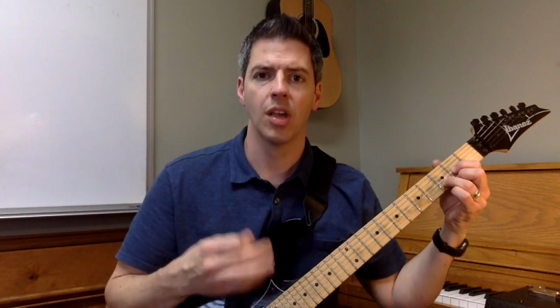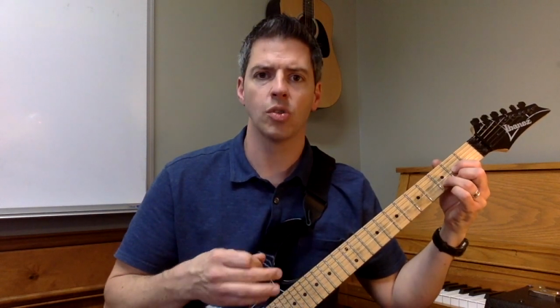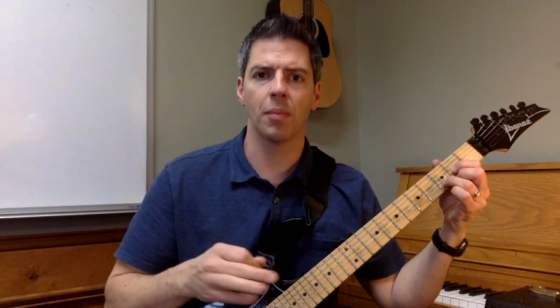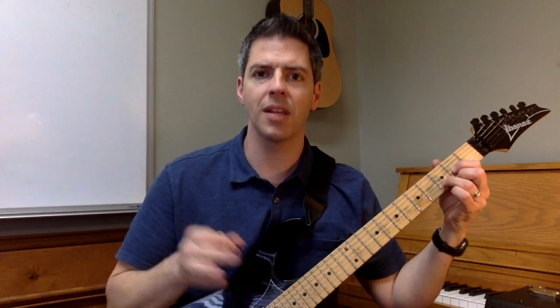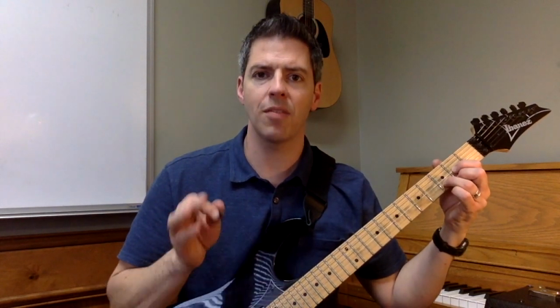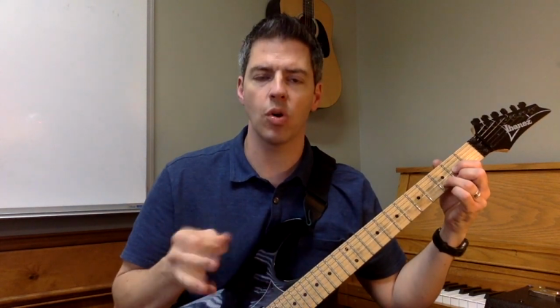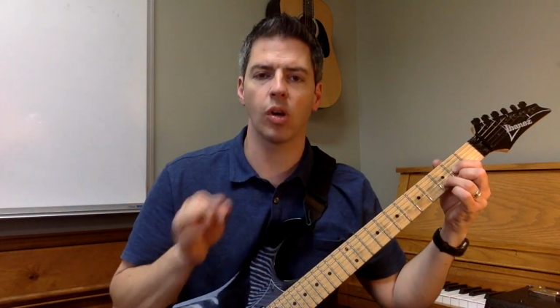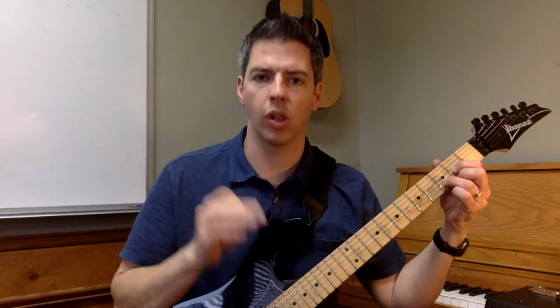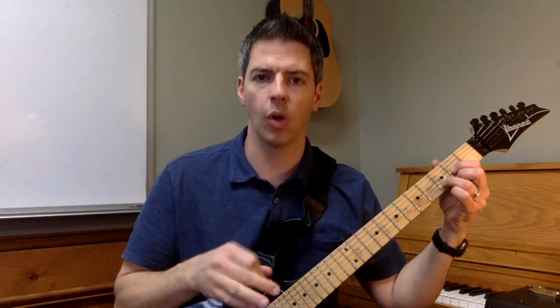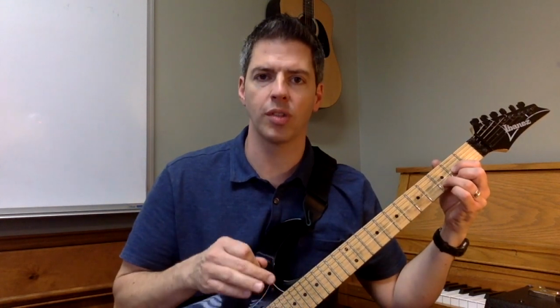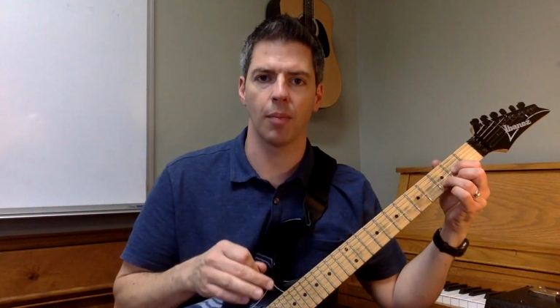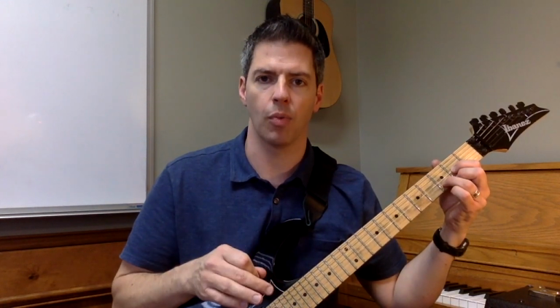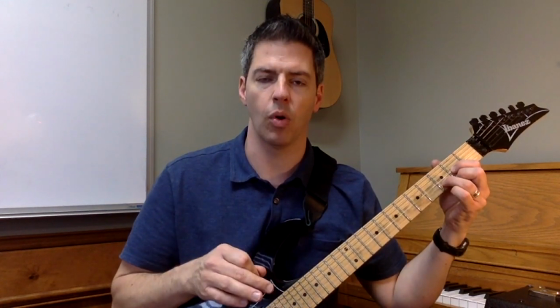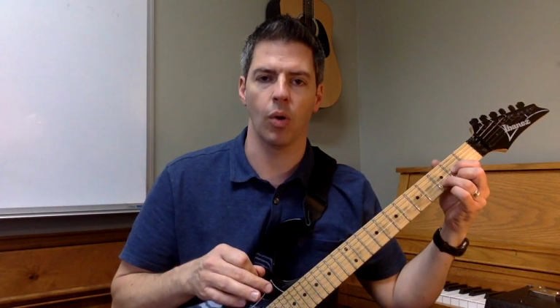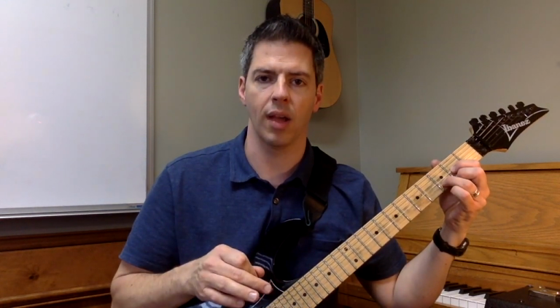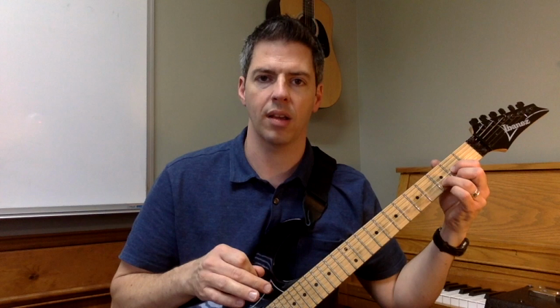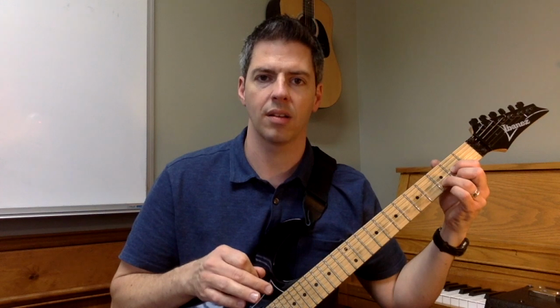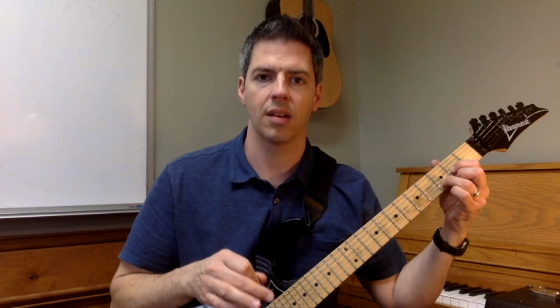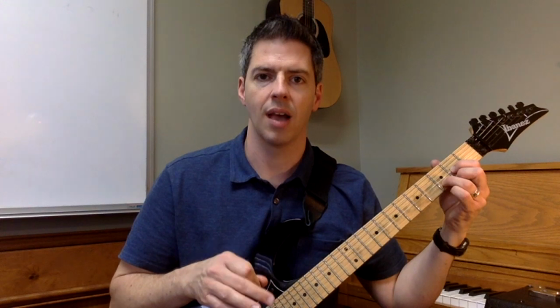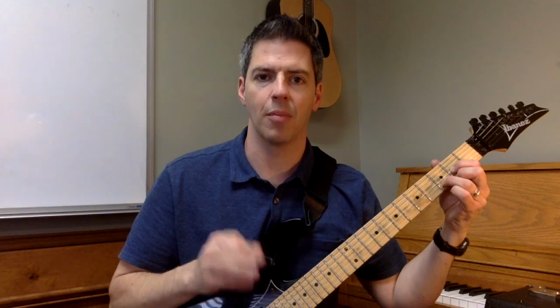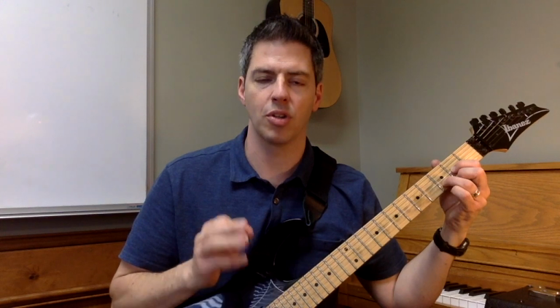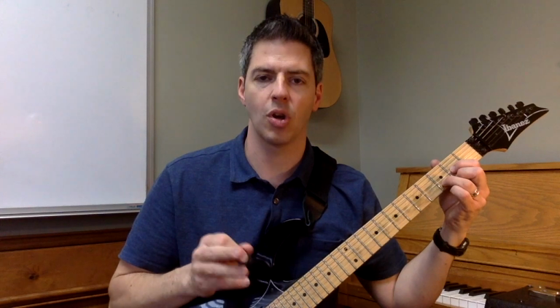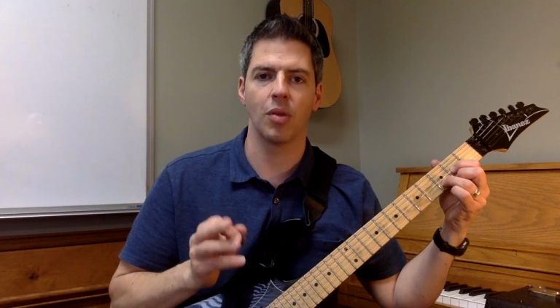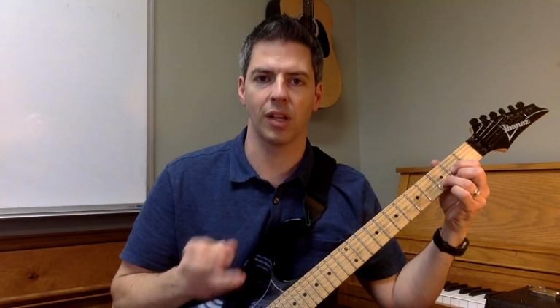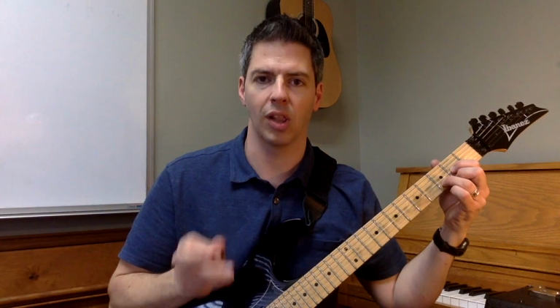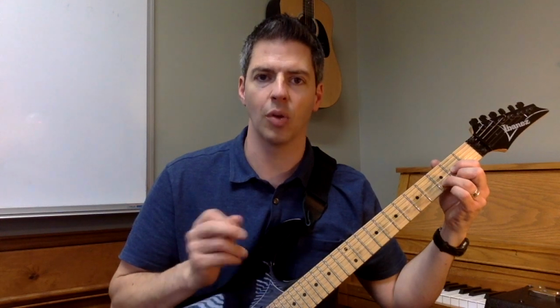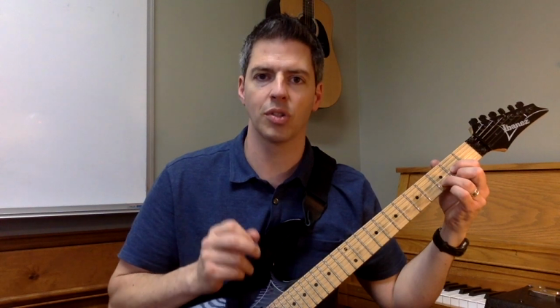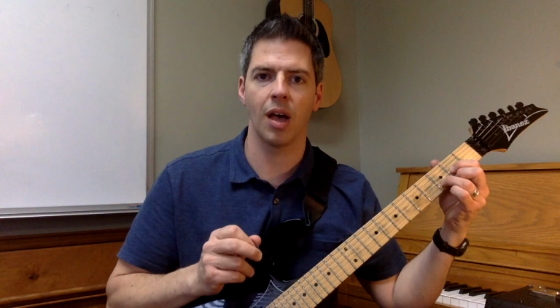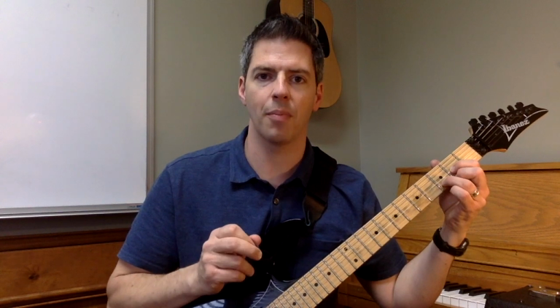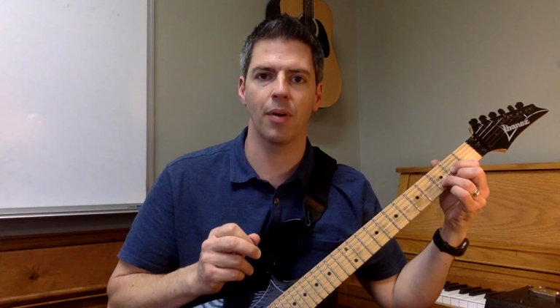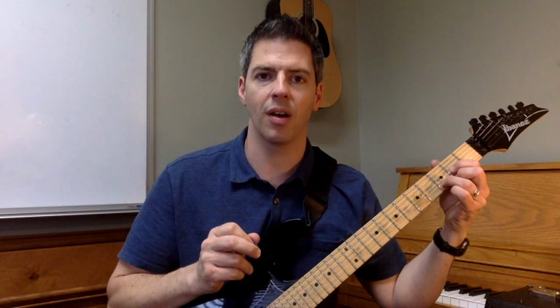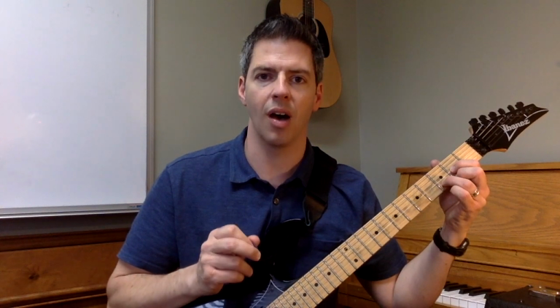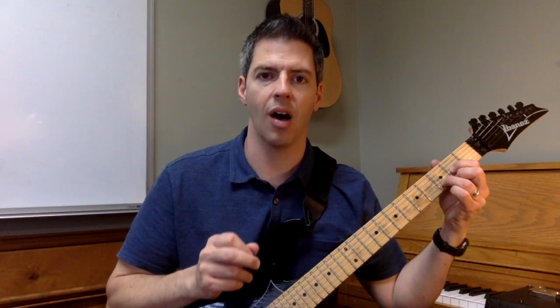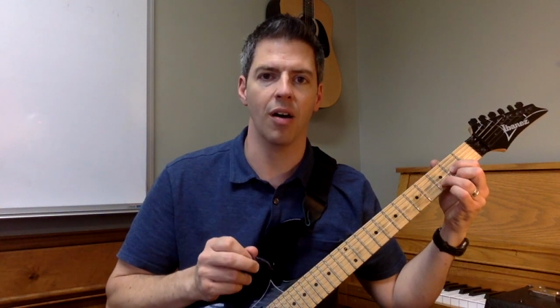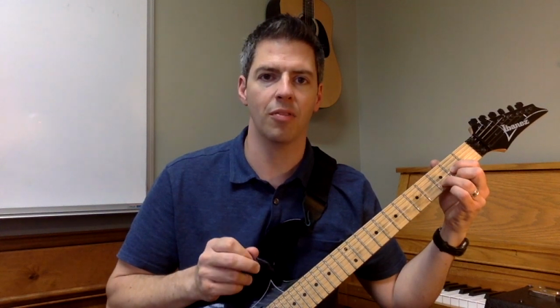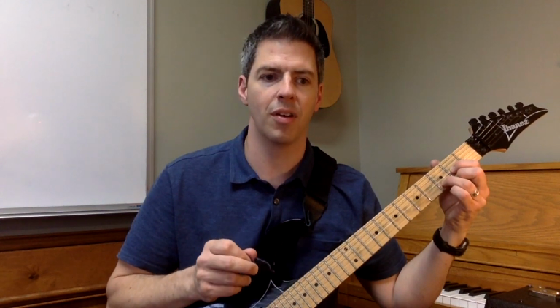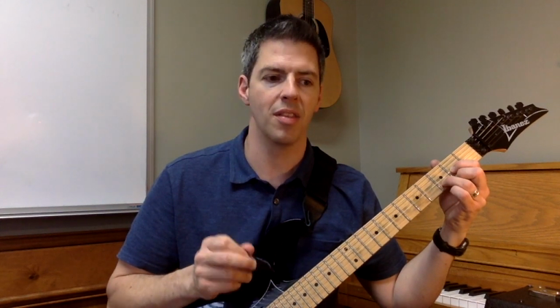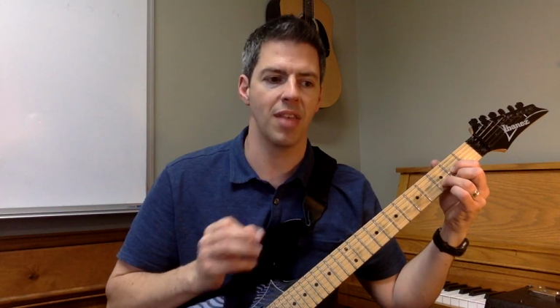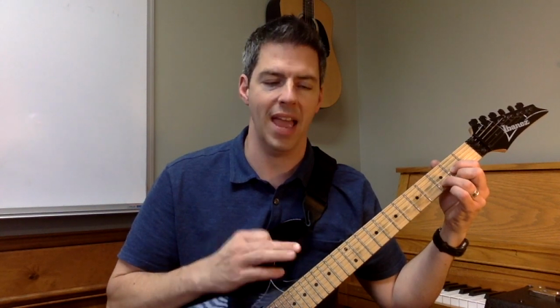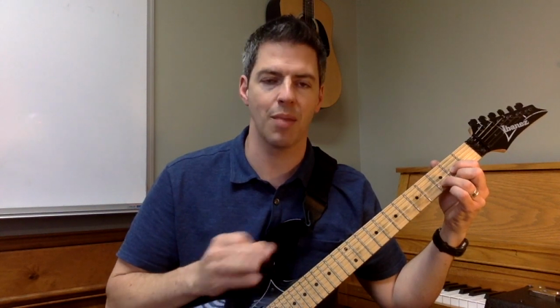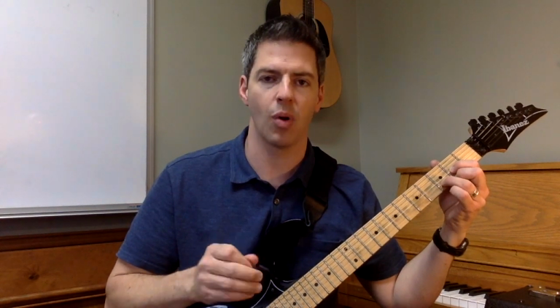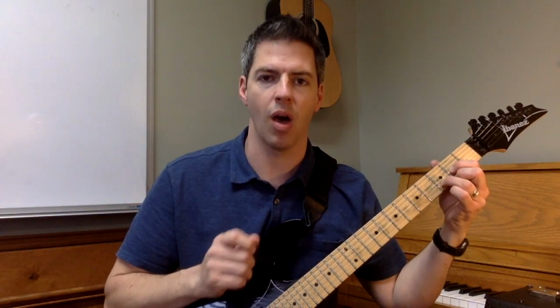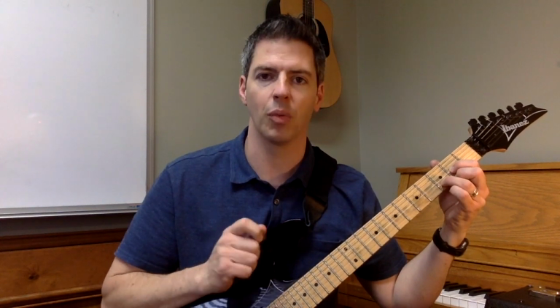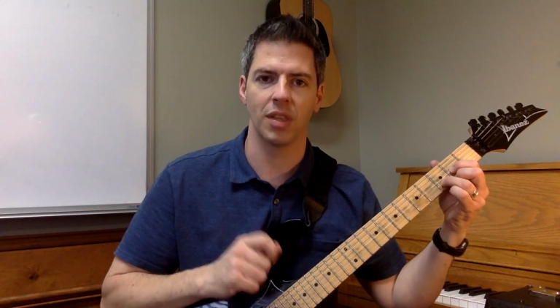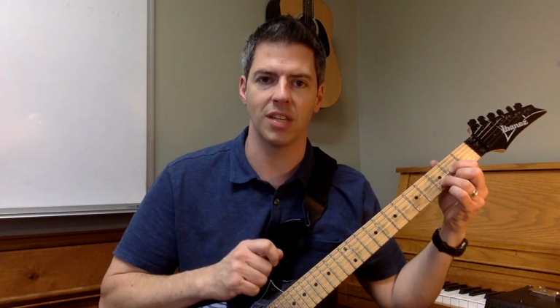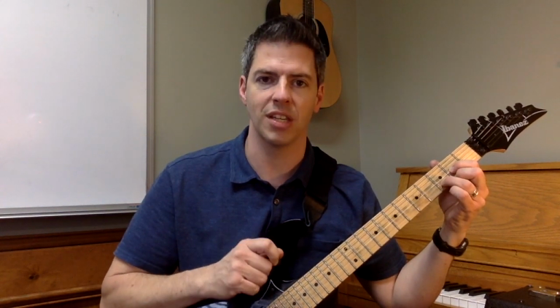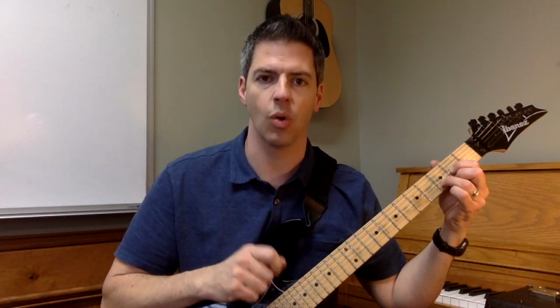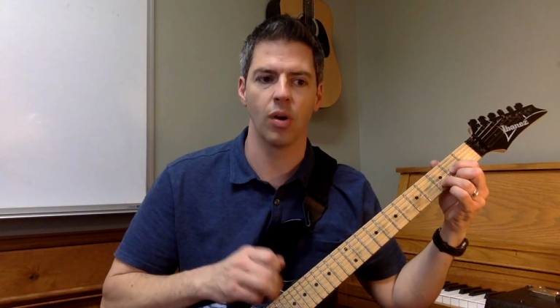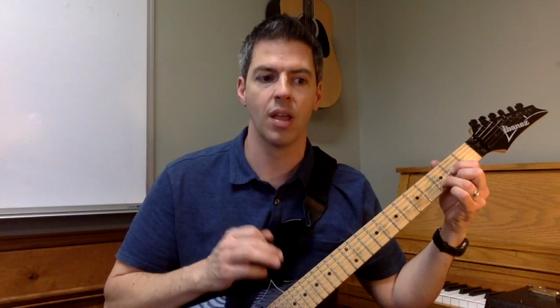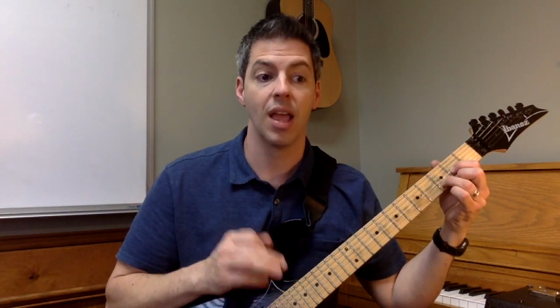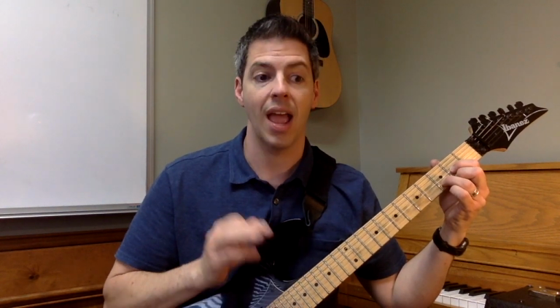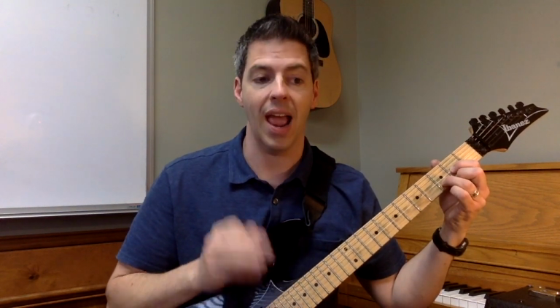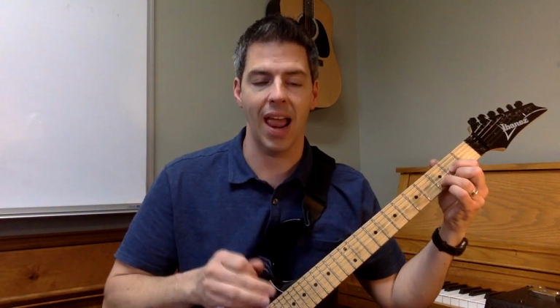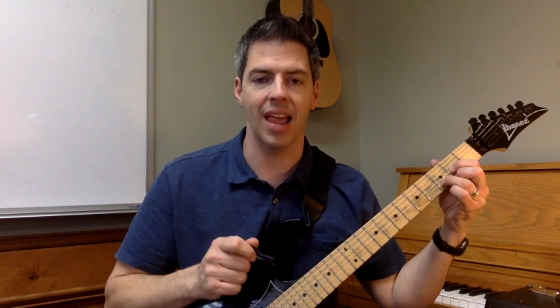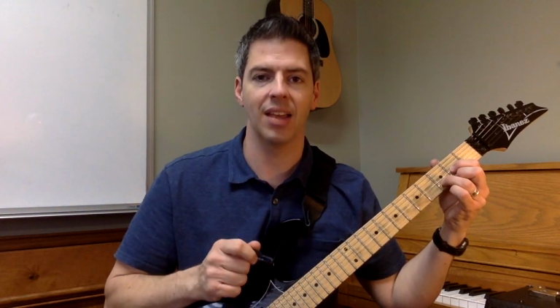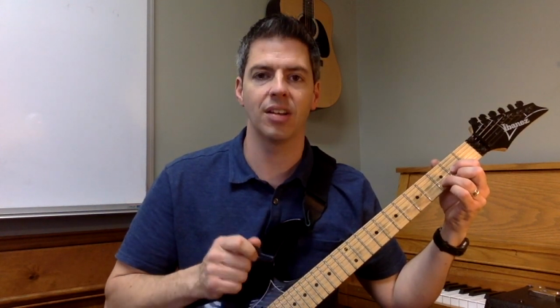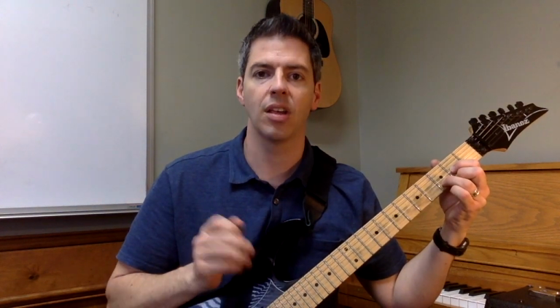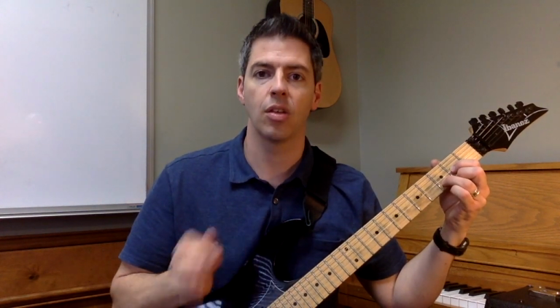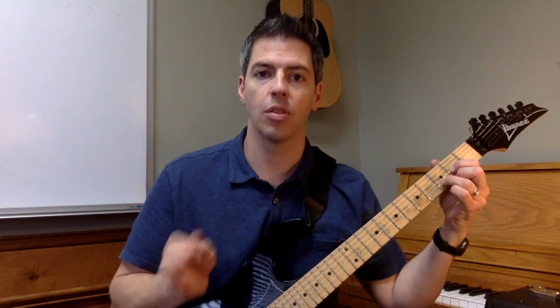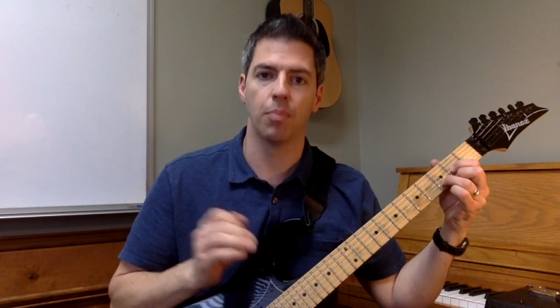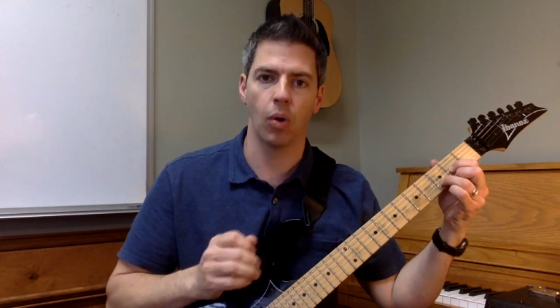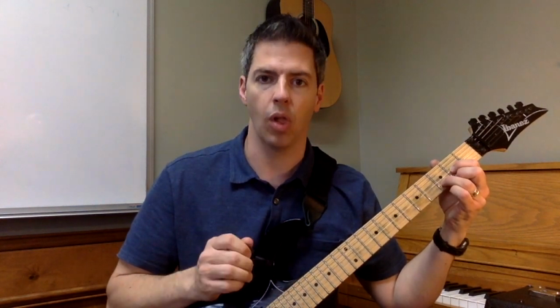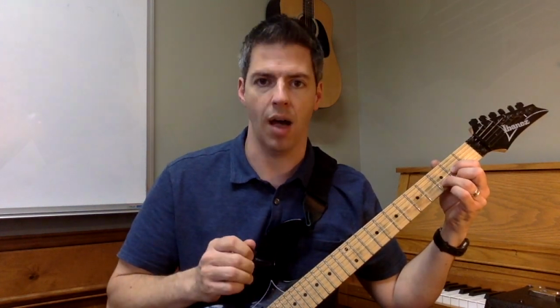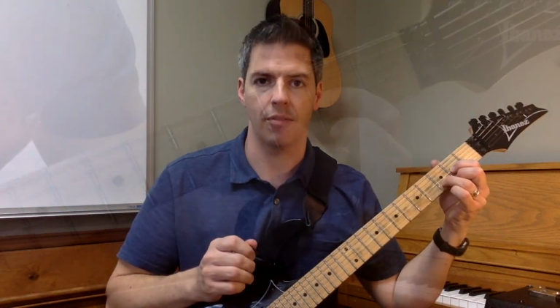So I'm gonna give you a close-up real quick. I'm gonna show you the close-up of the hammer-on with the D chord and the pull-off.